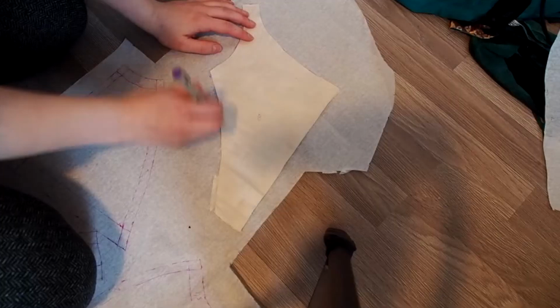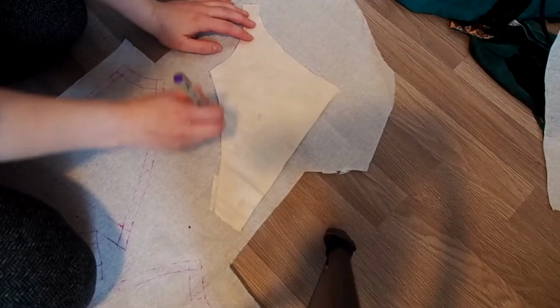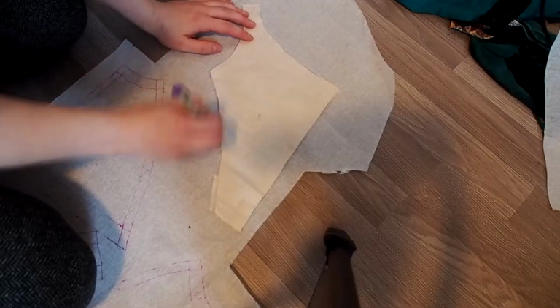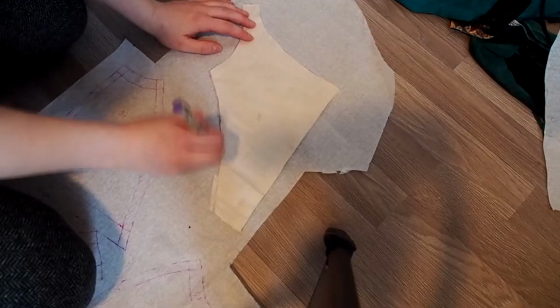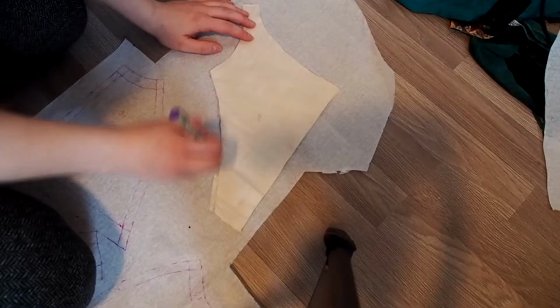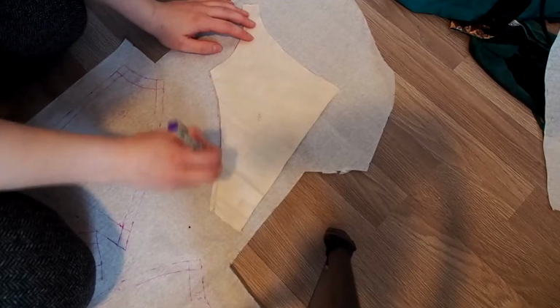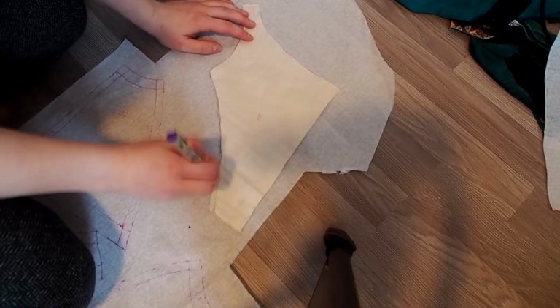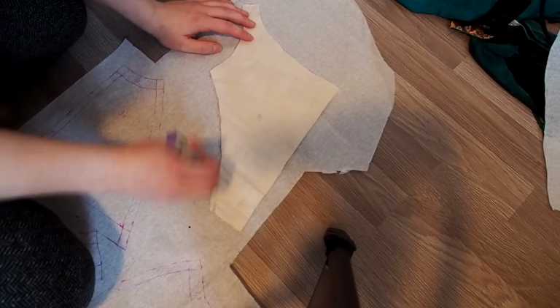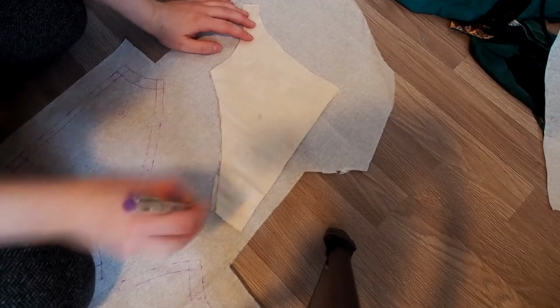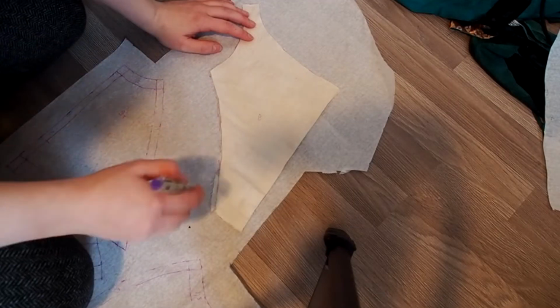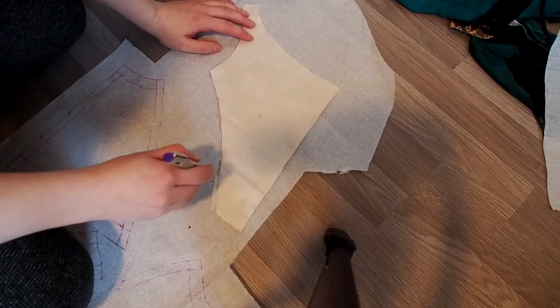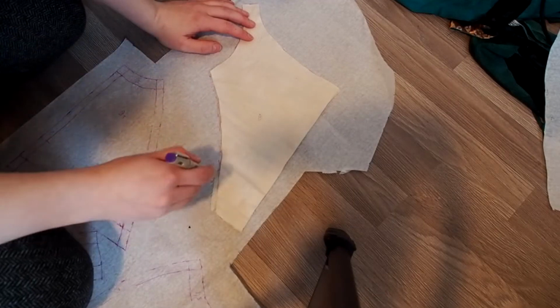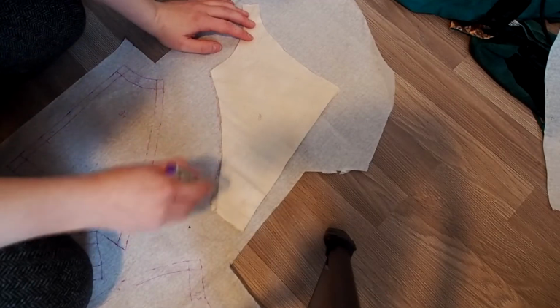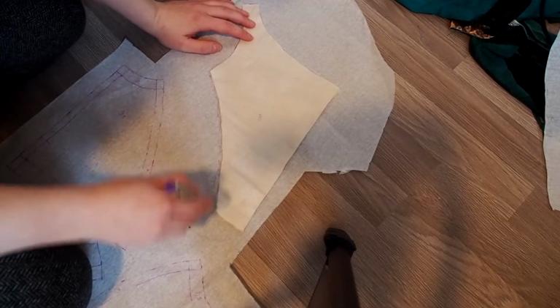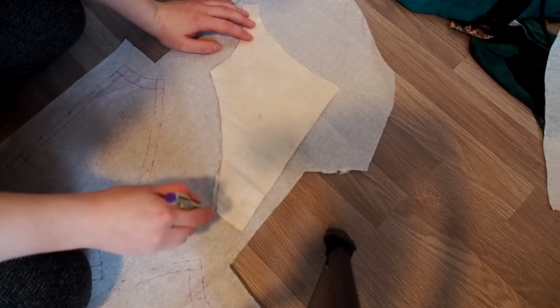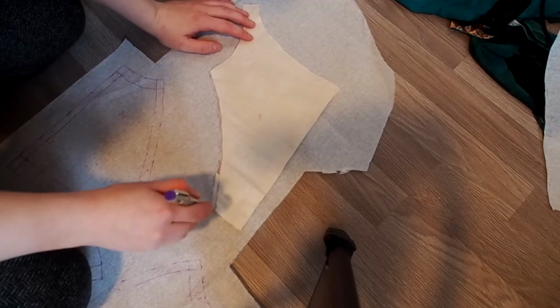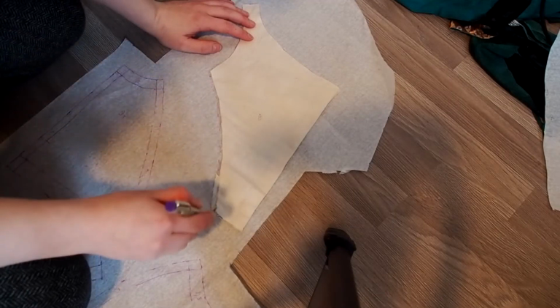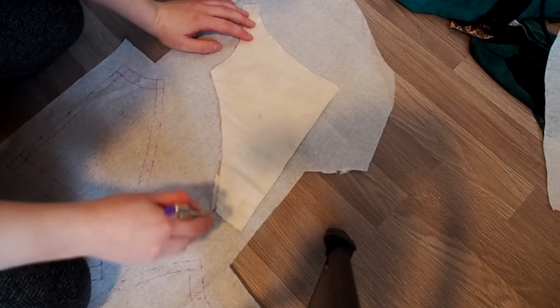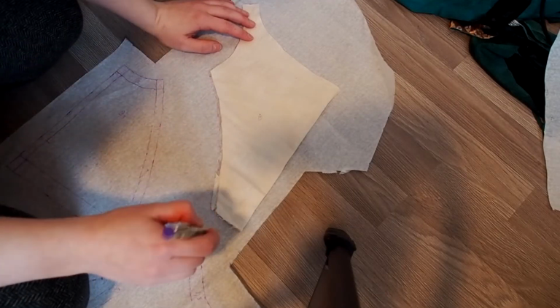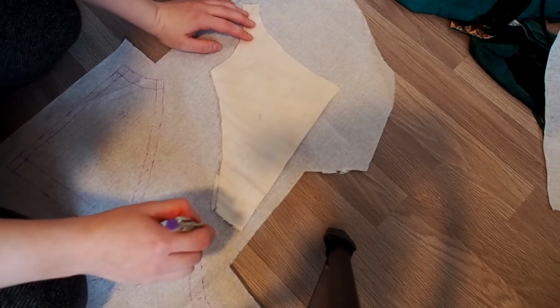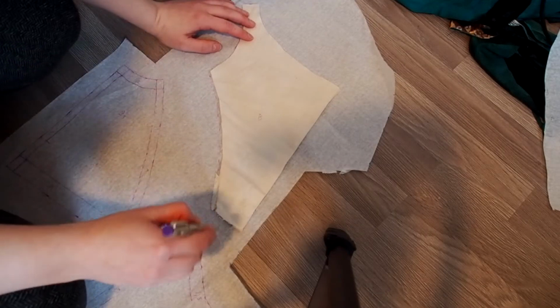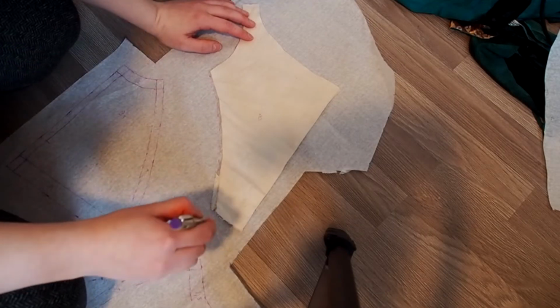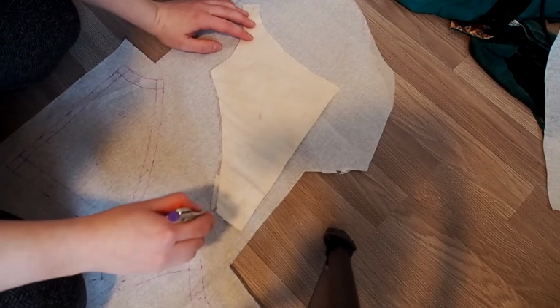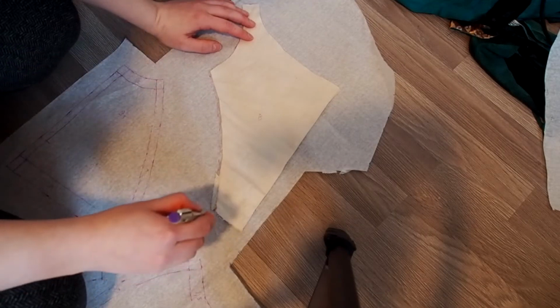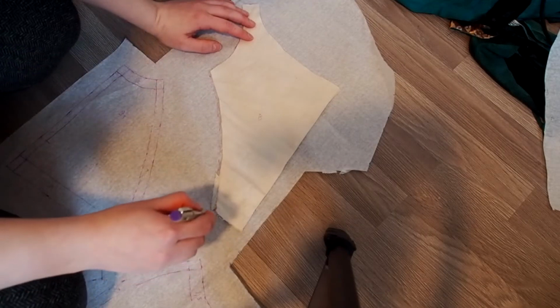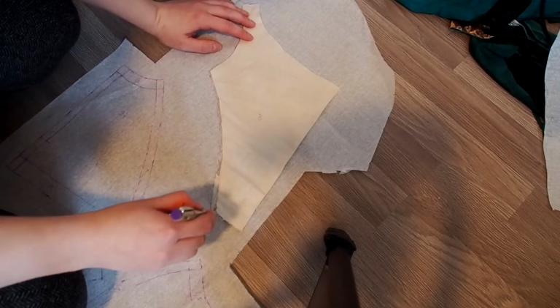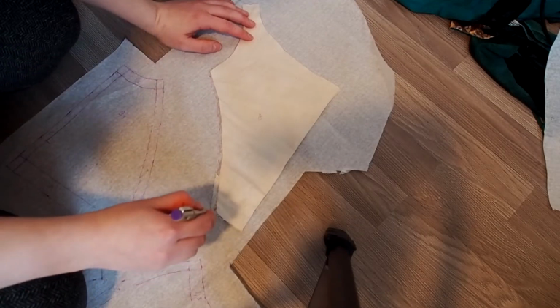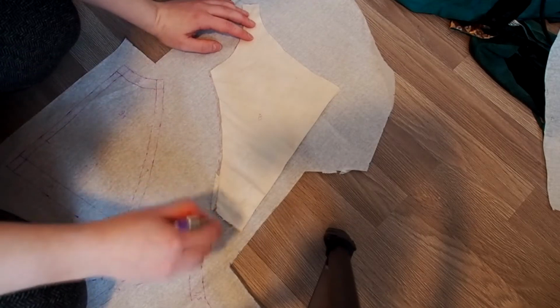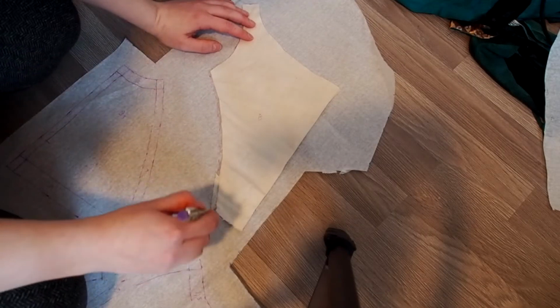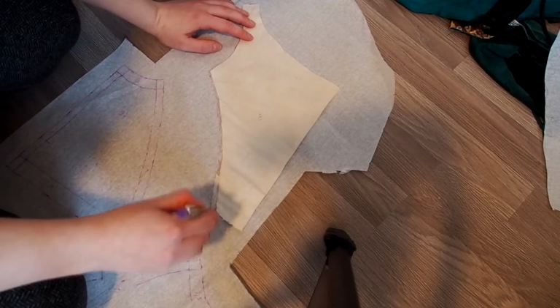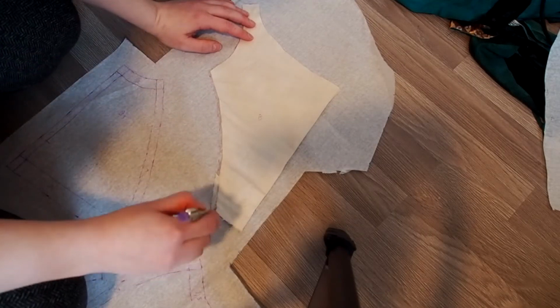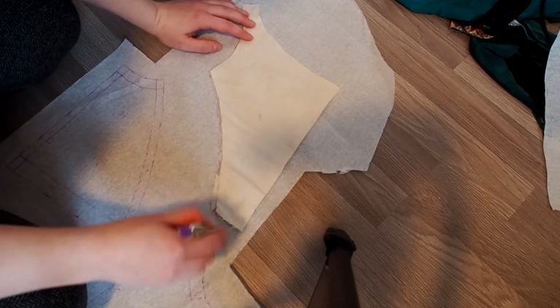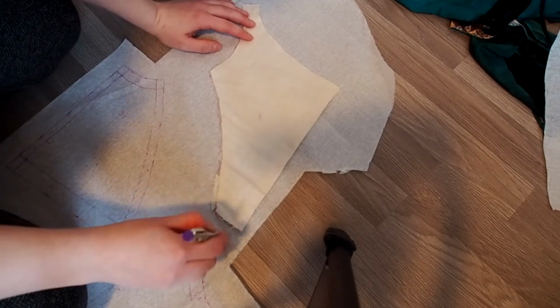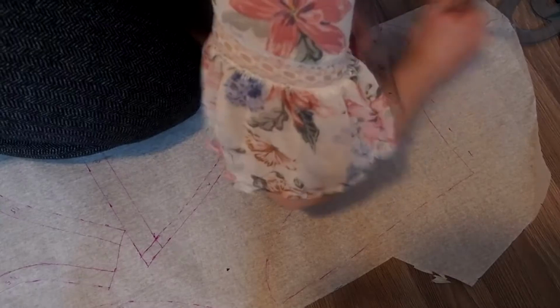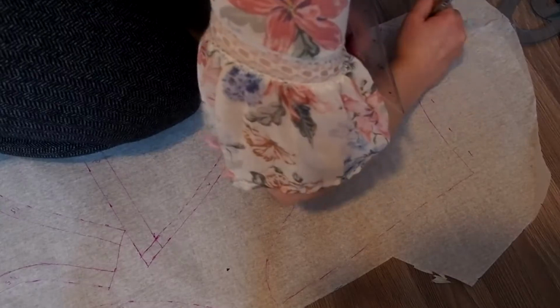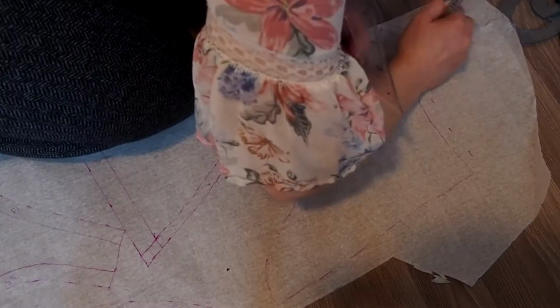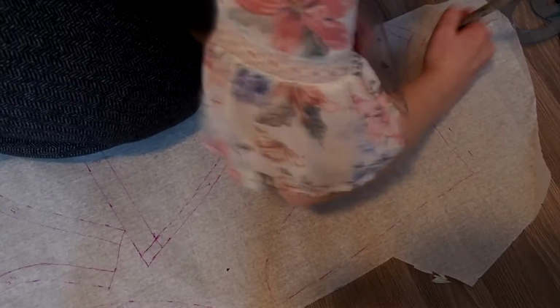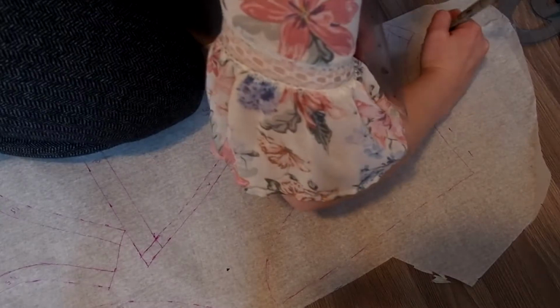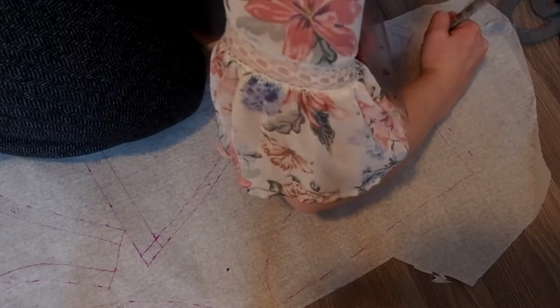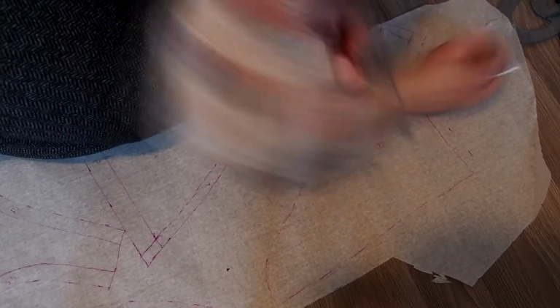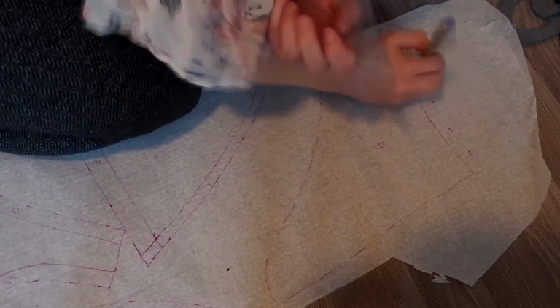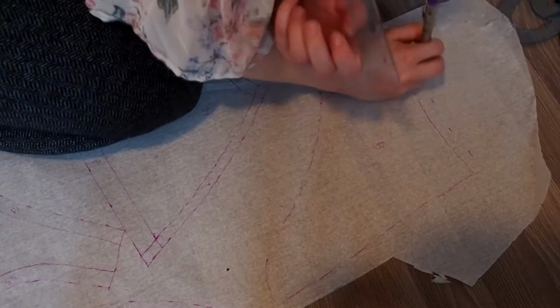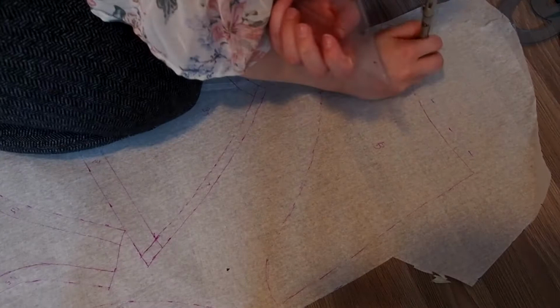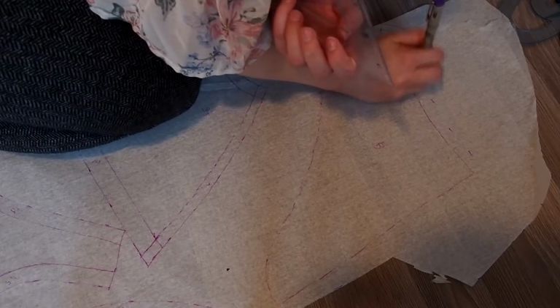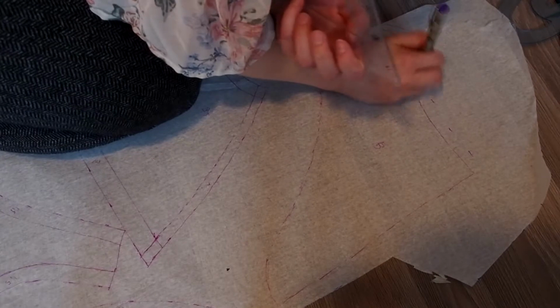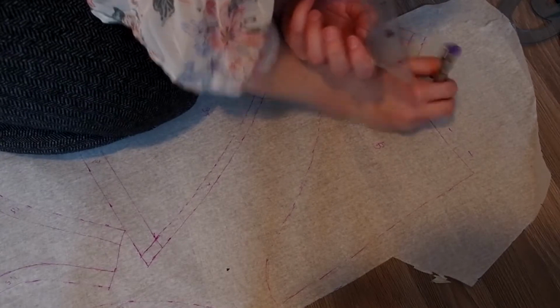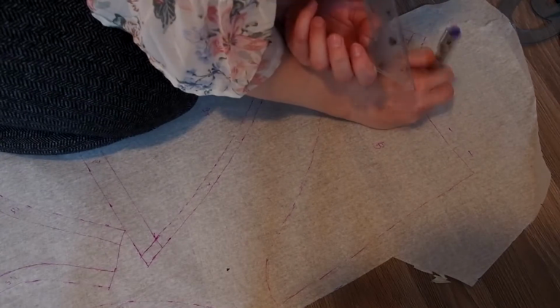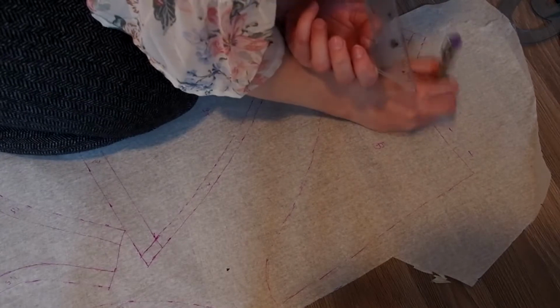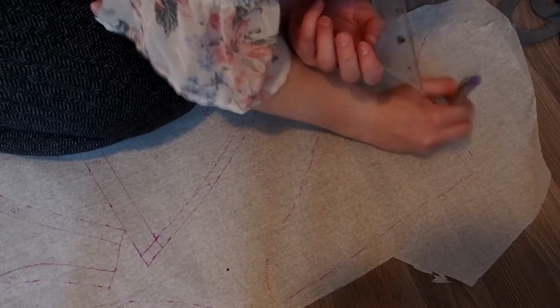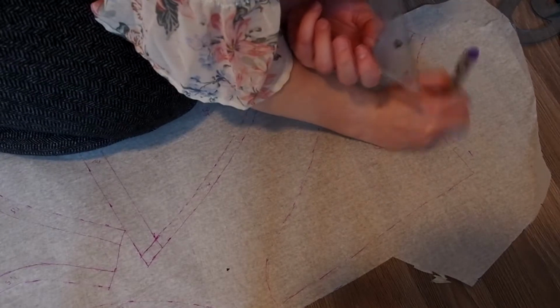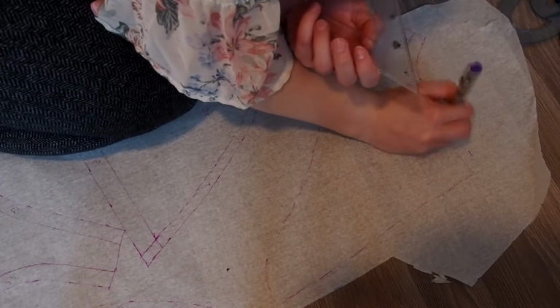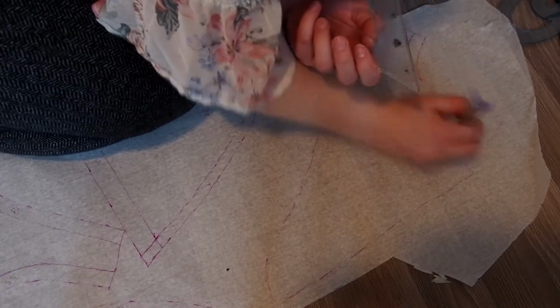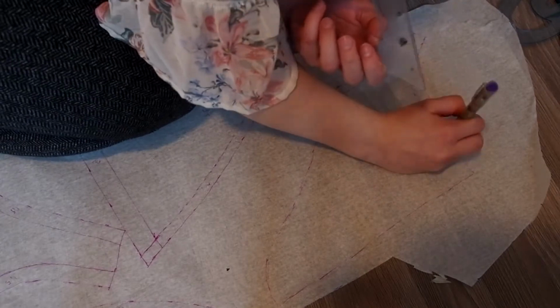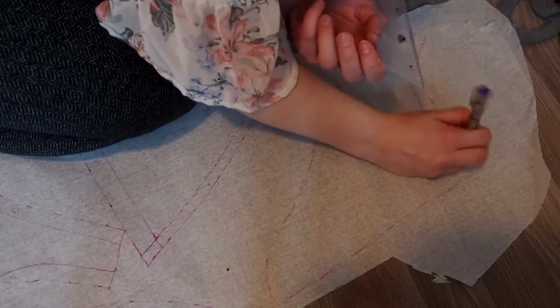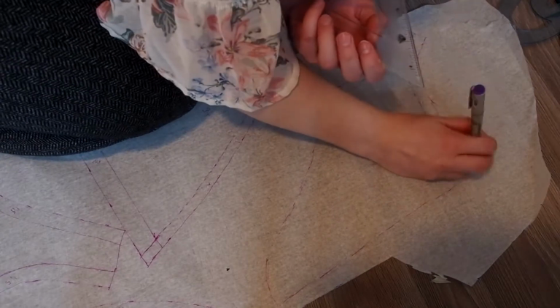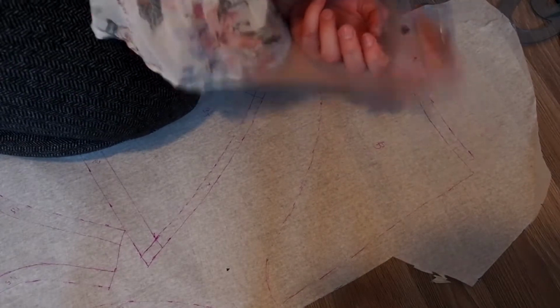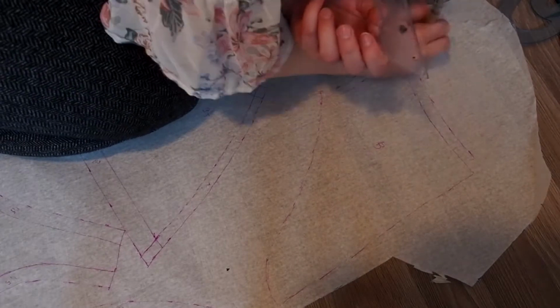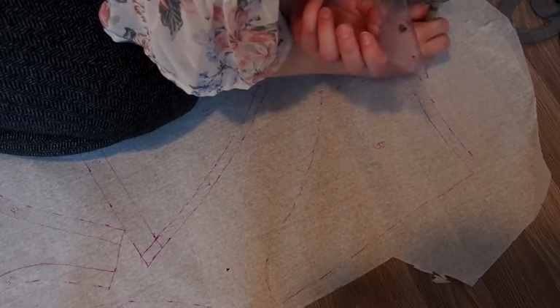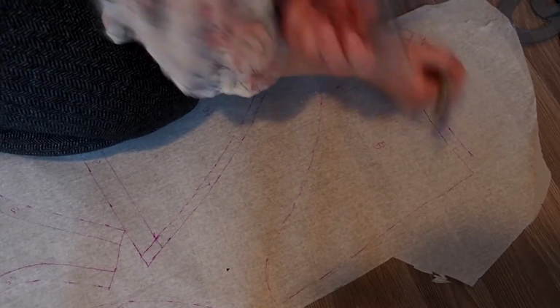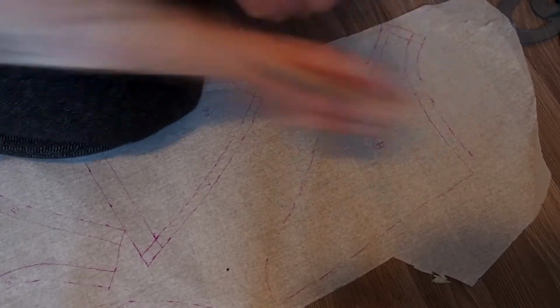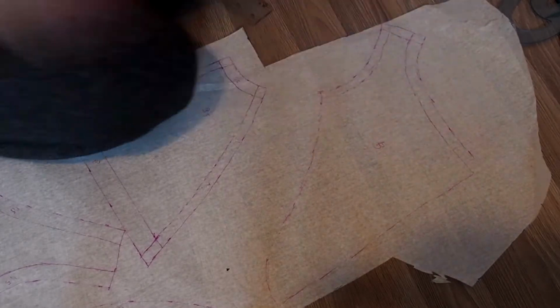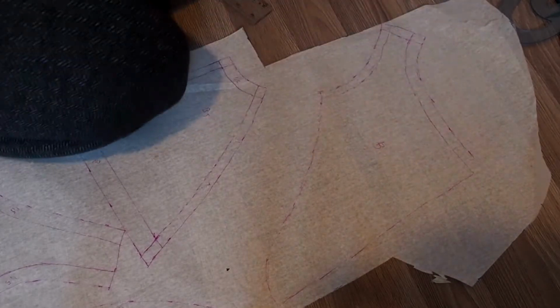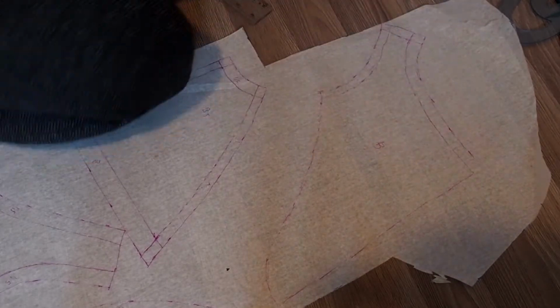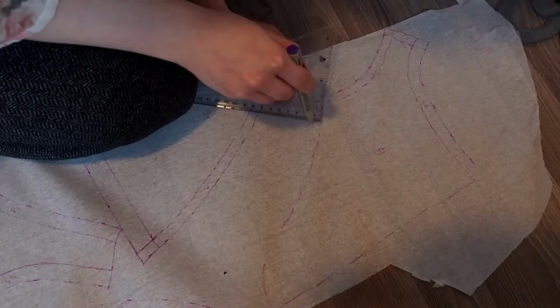The mockup is now transferred onto paper to make the final pattern. Here I make fewer alterations and add some seam allowance.